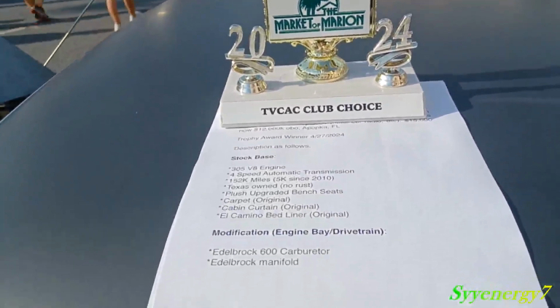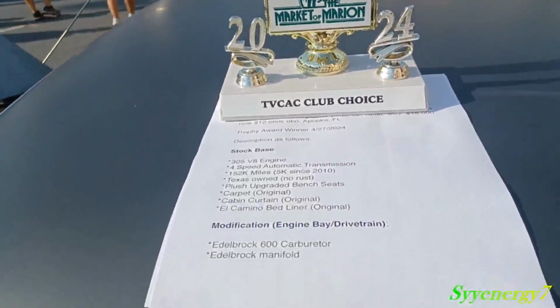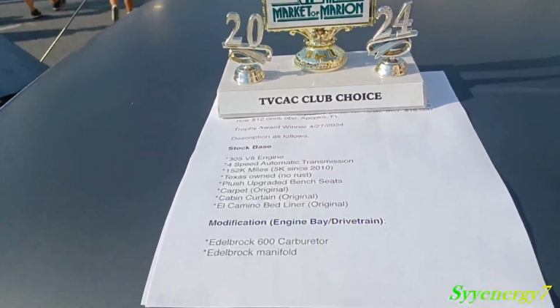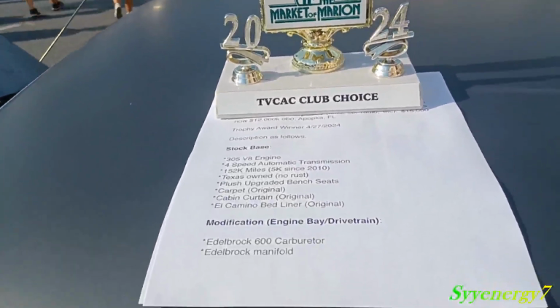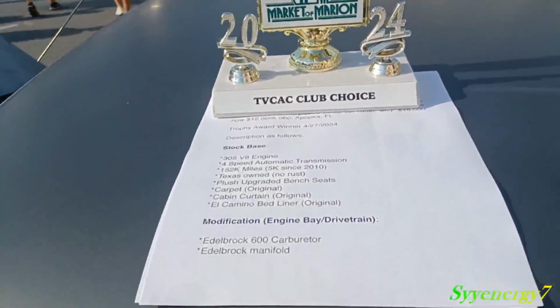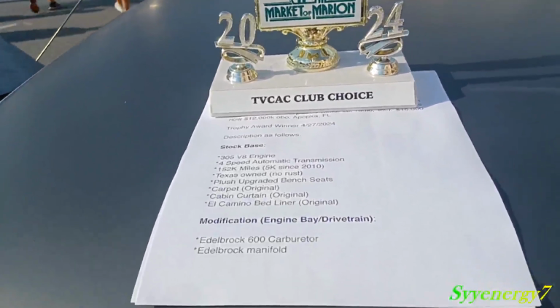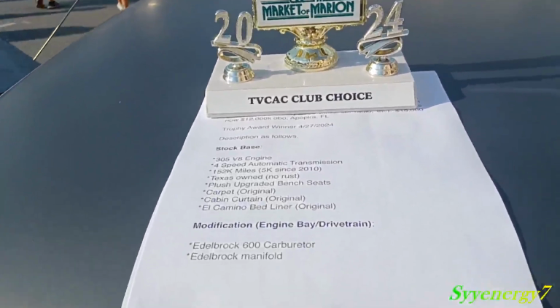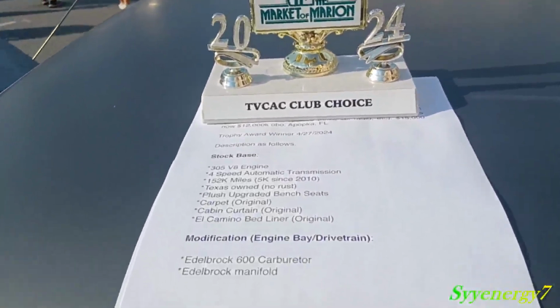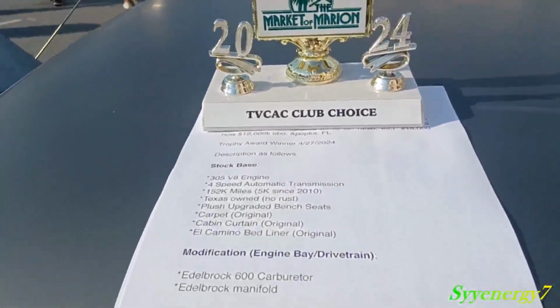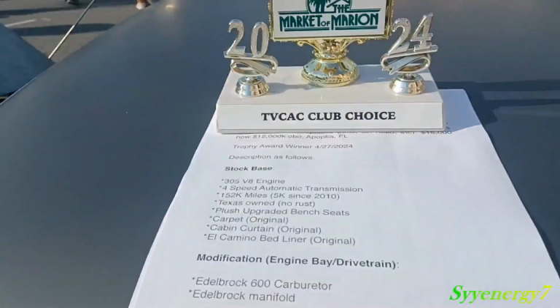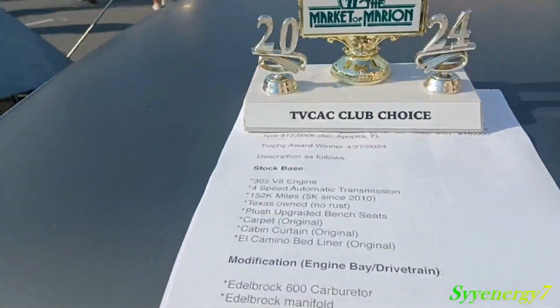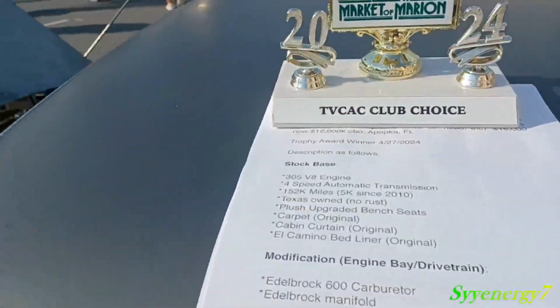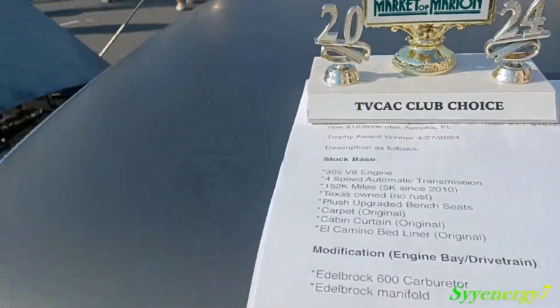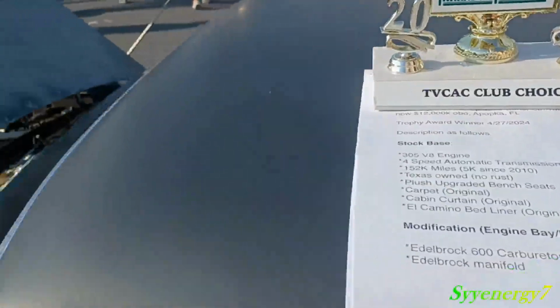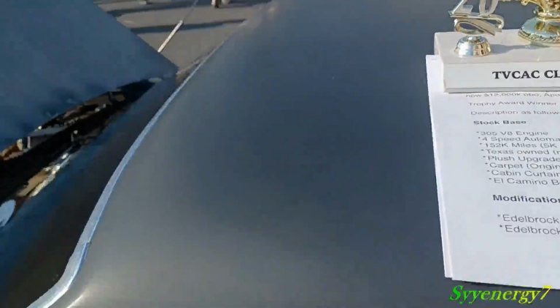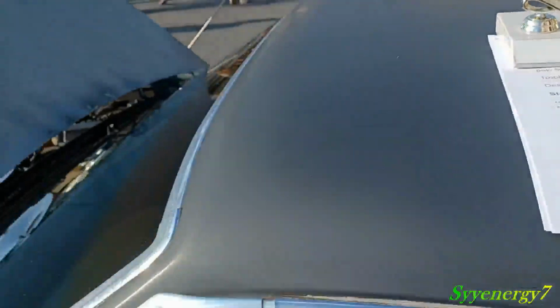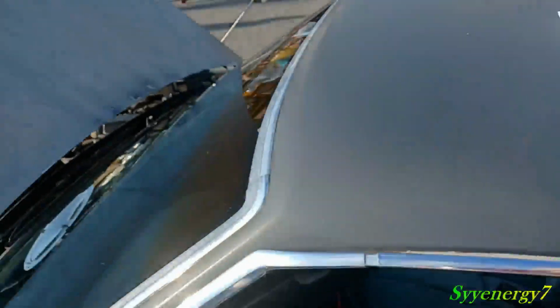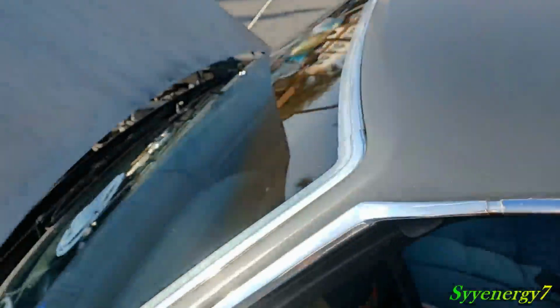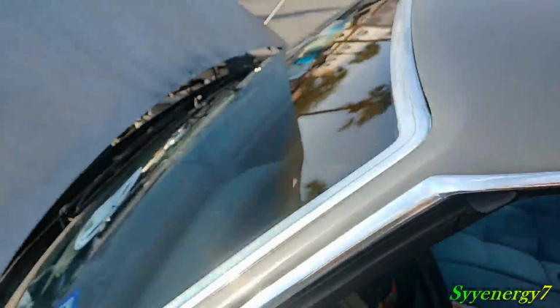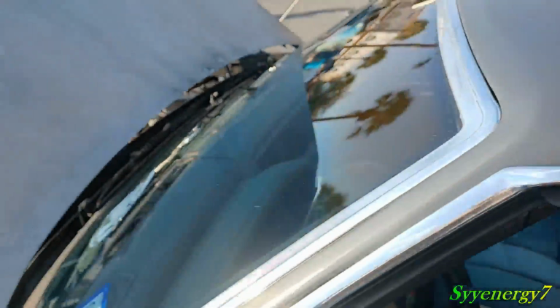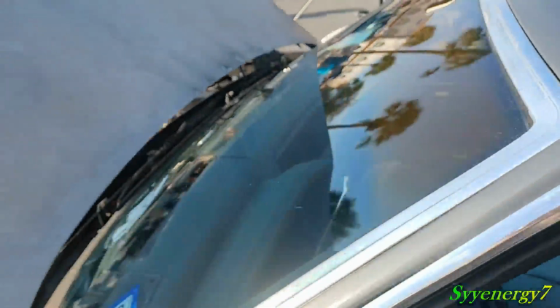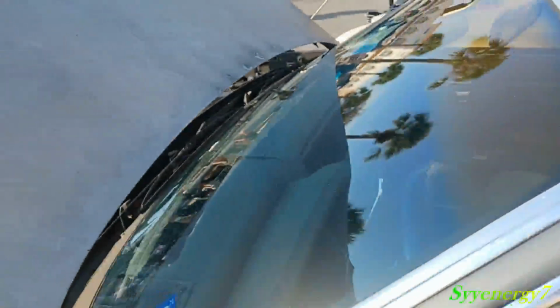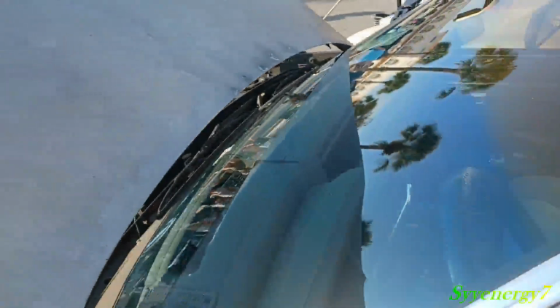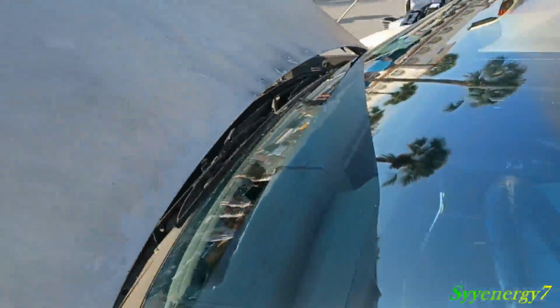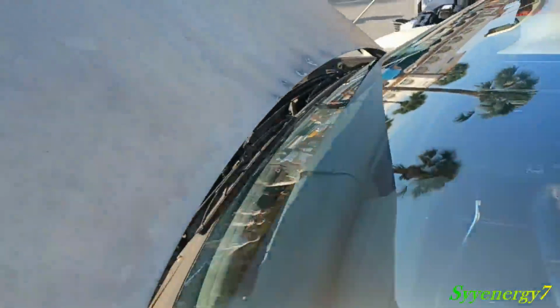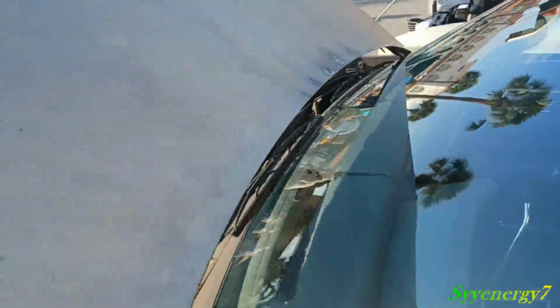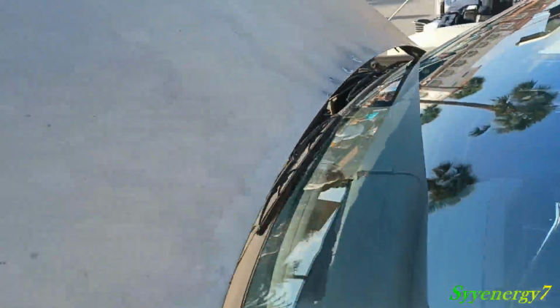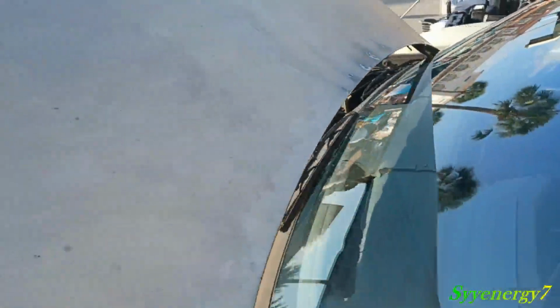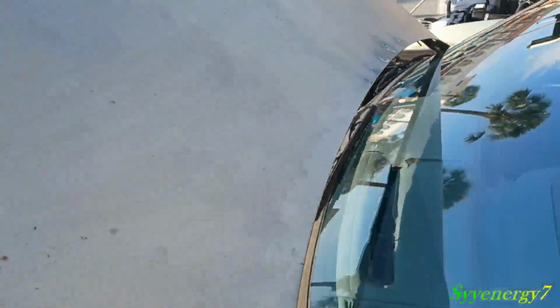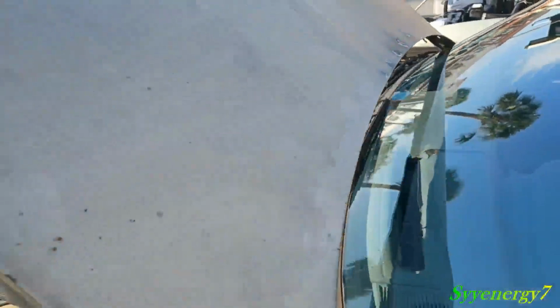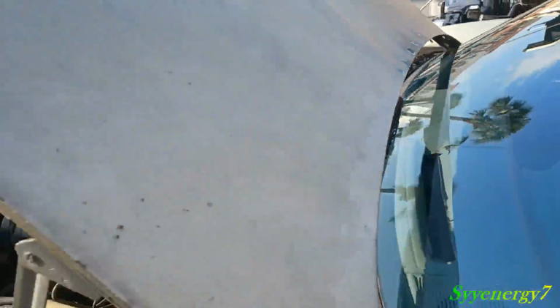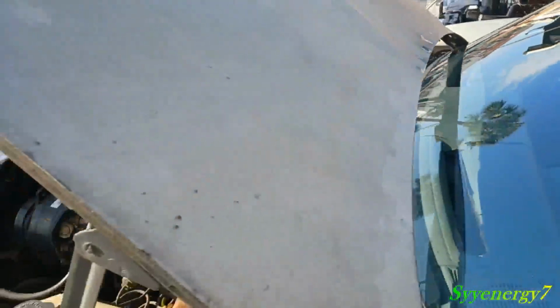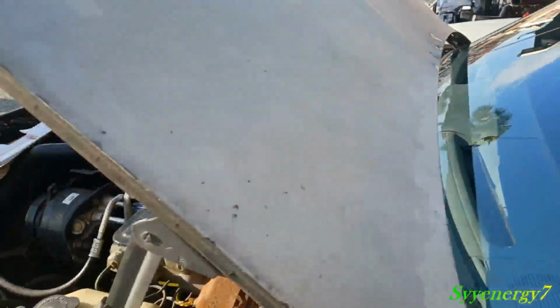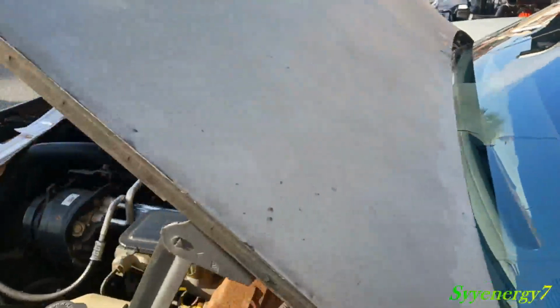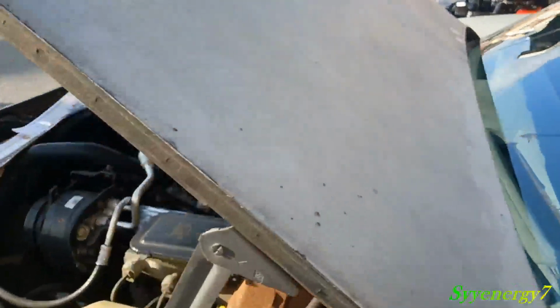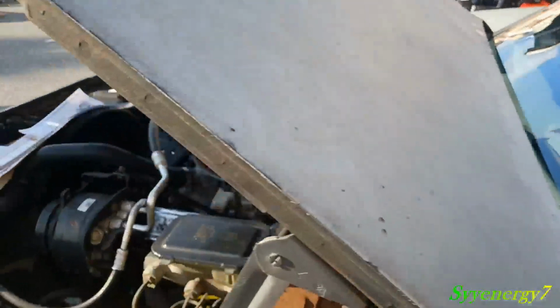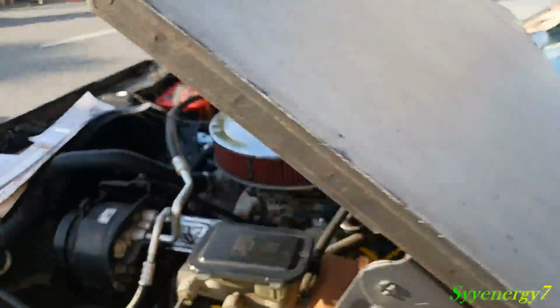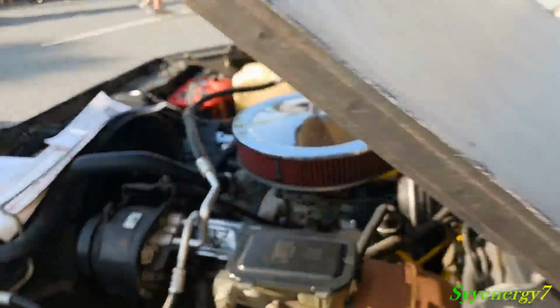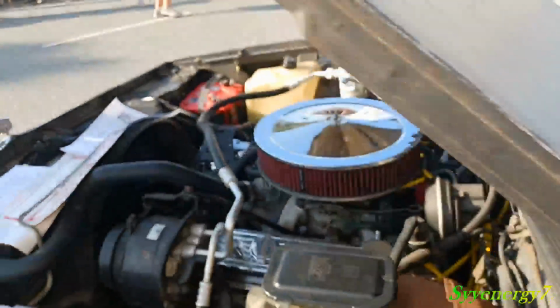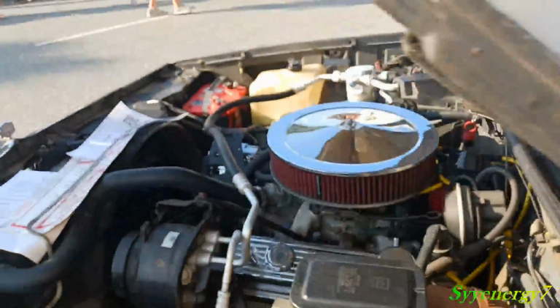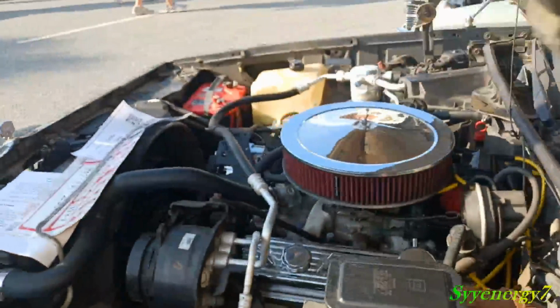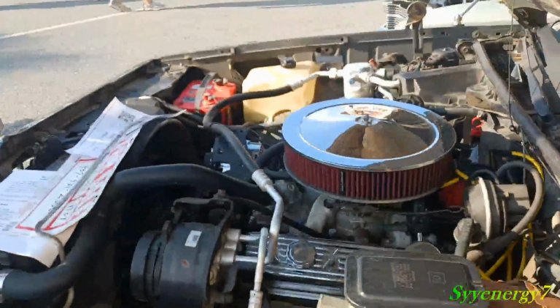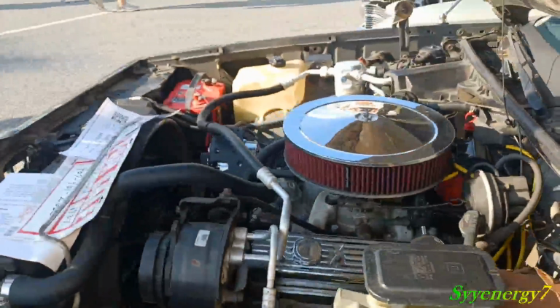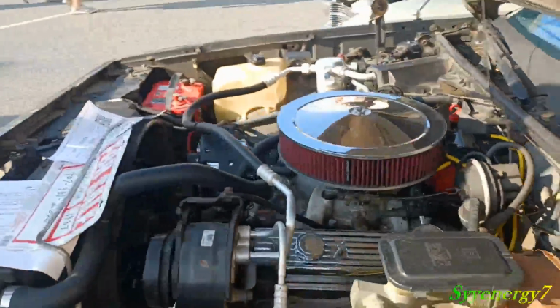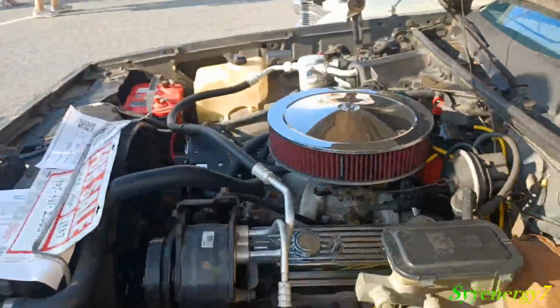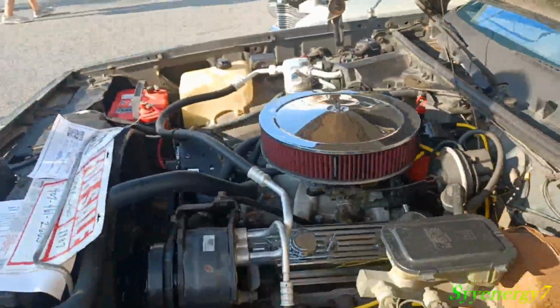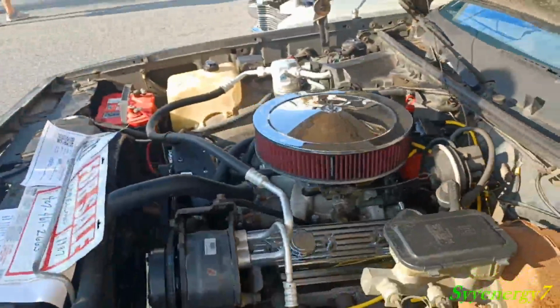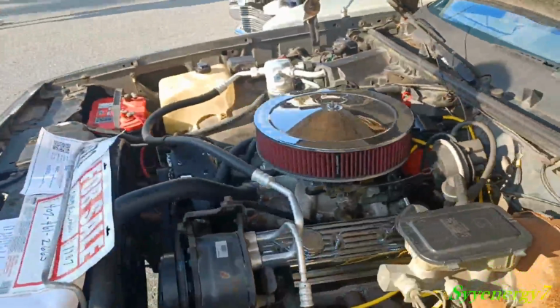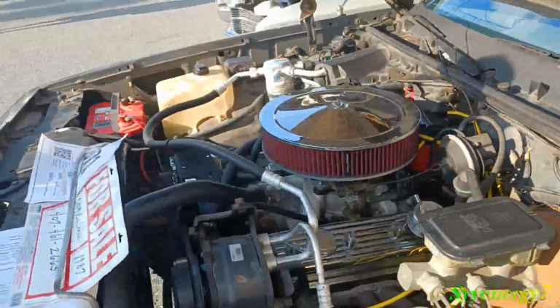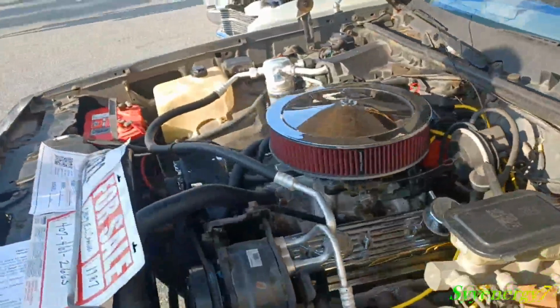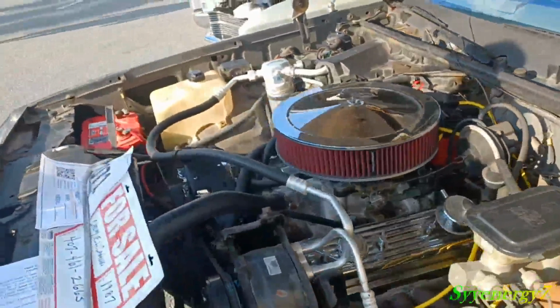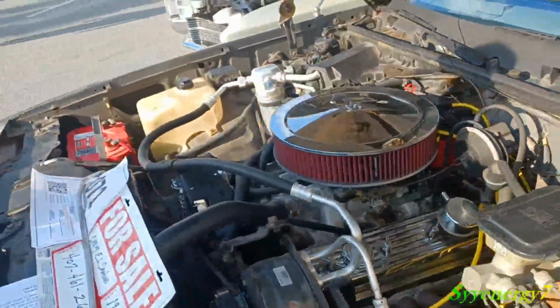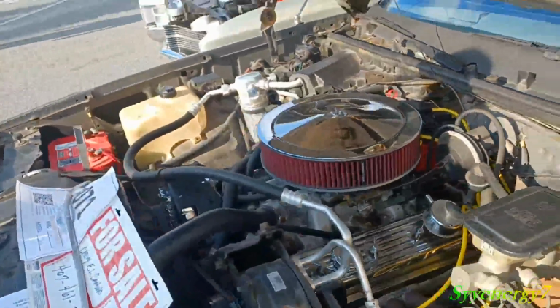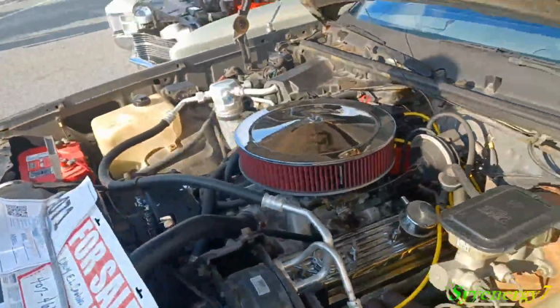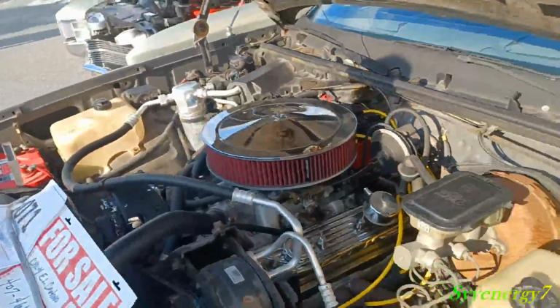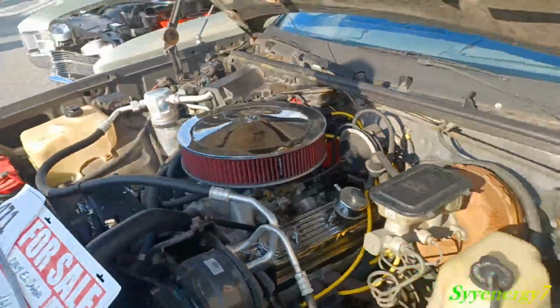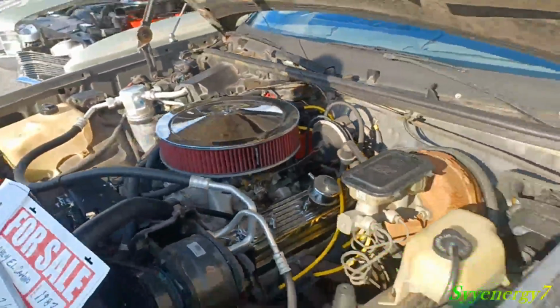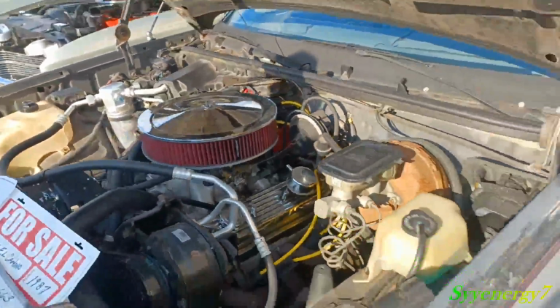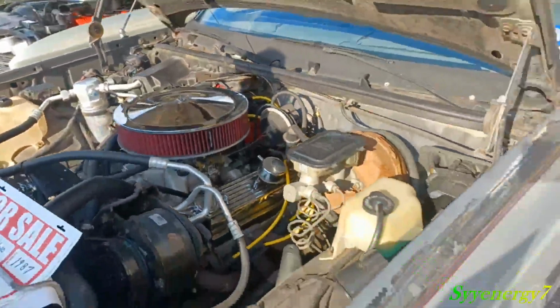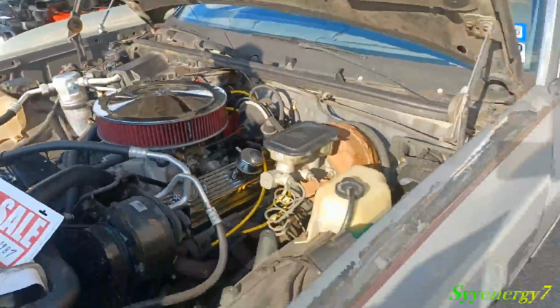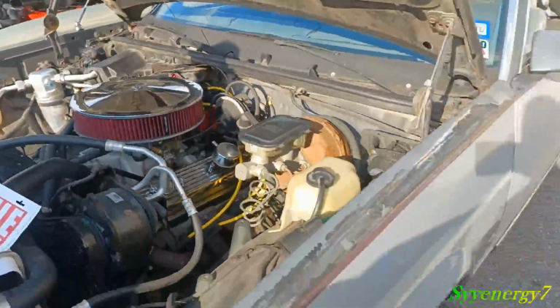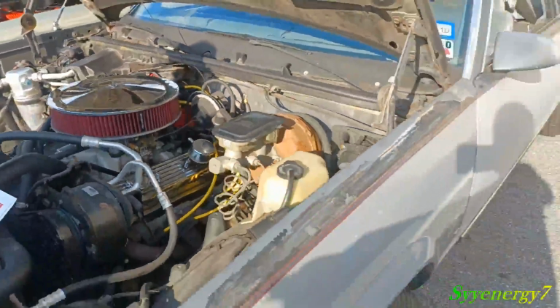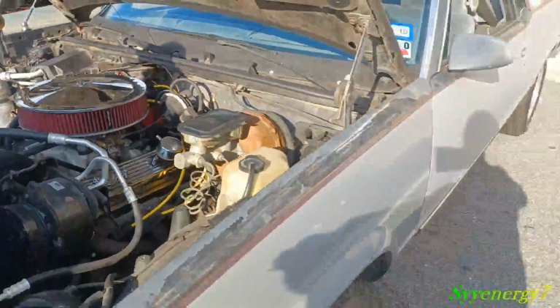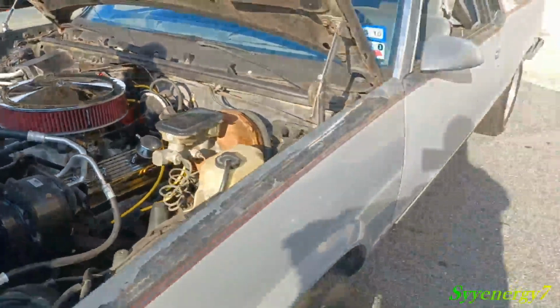It's got 152,000 miles, but it runs great.